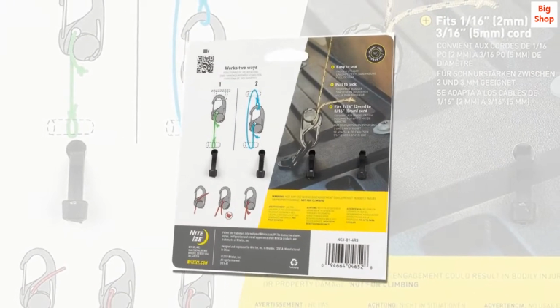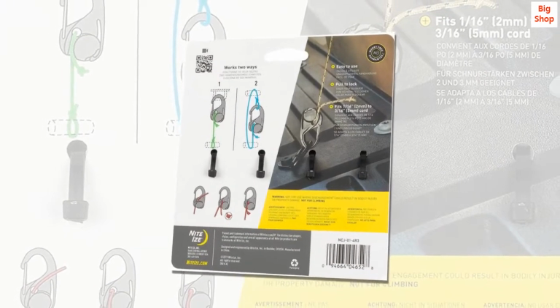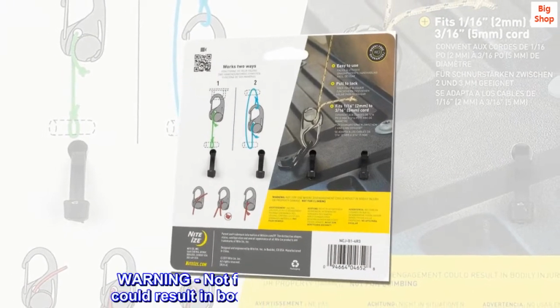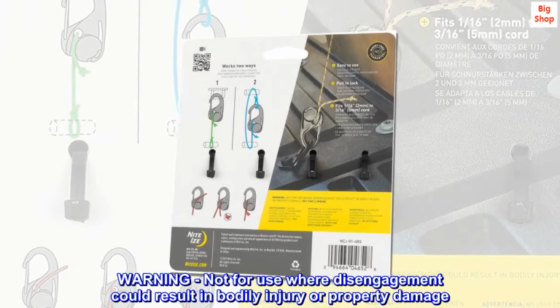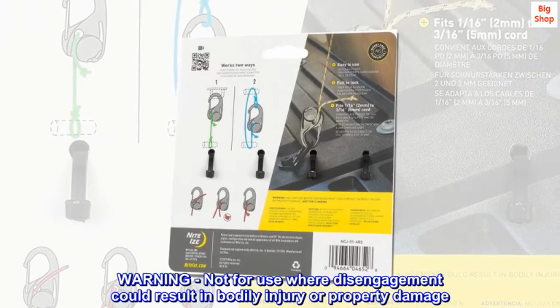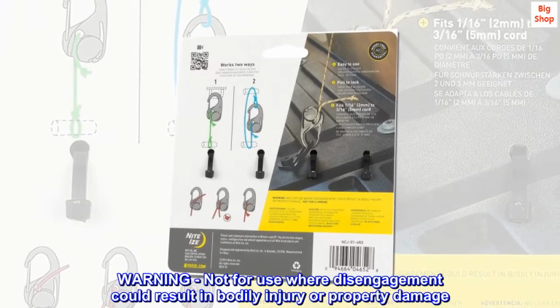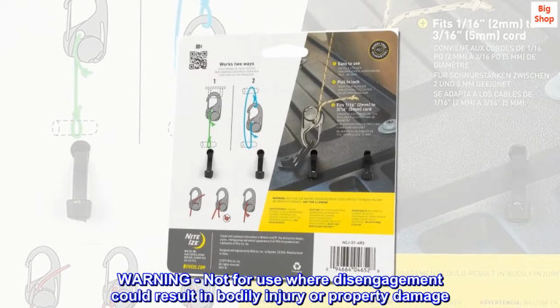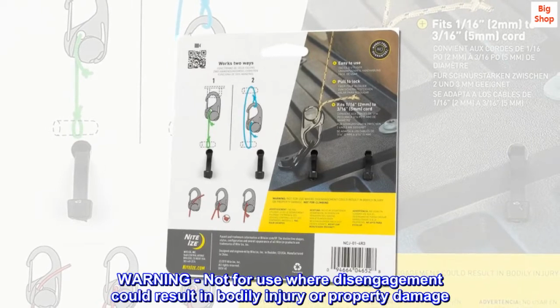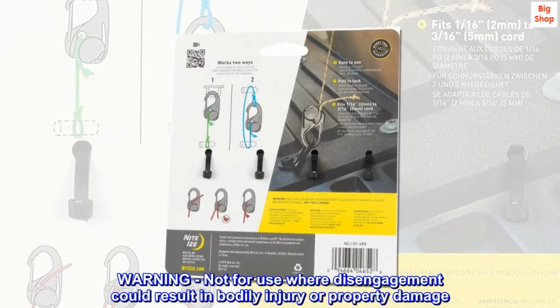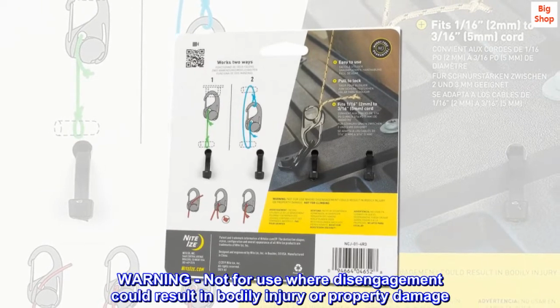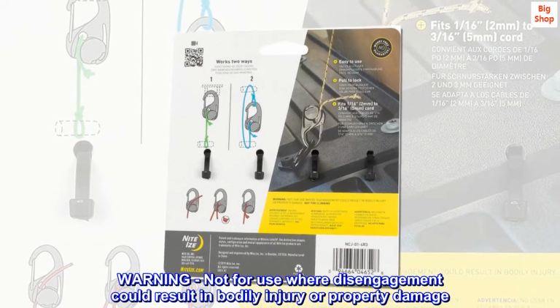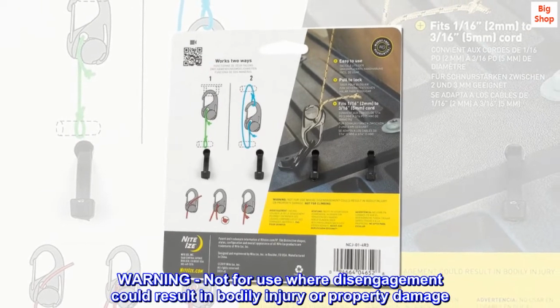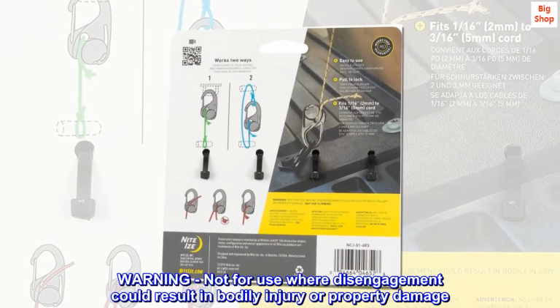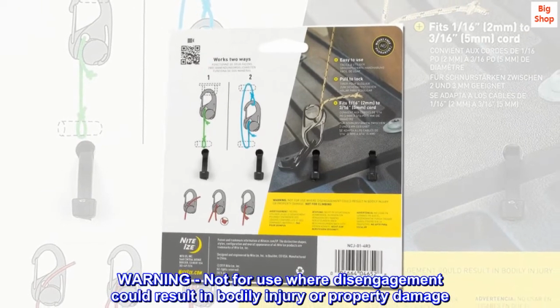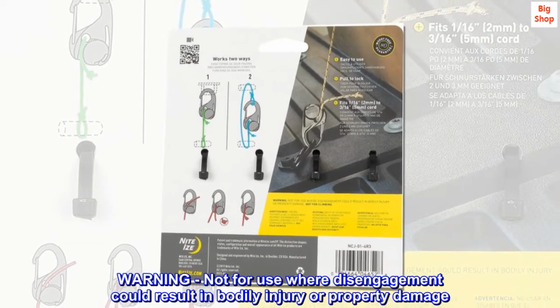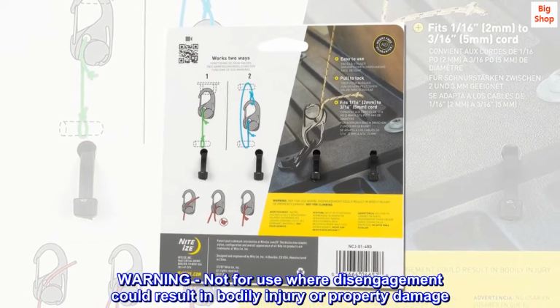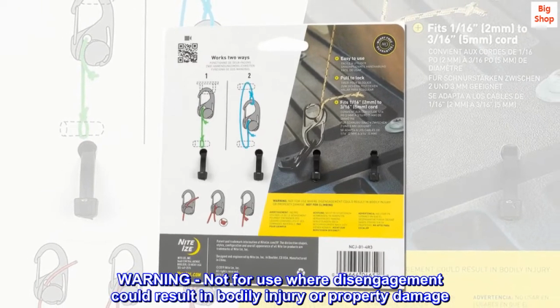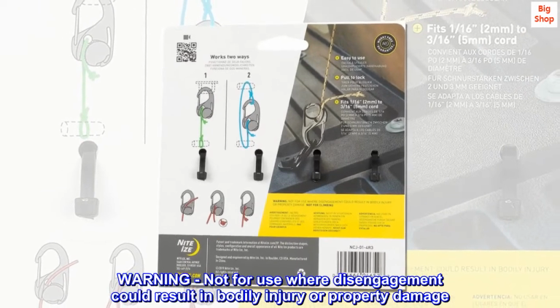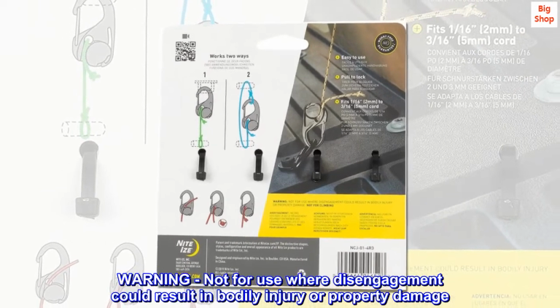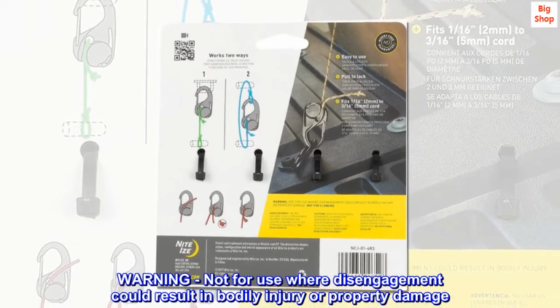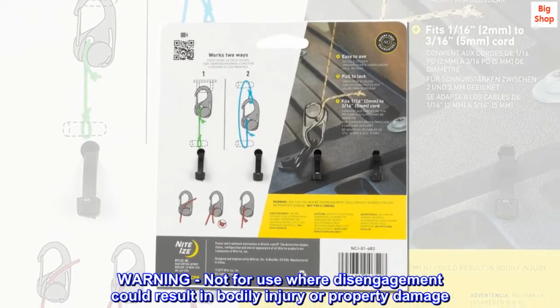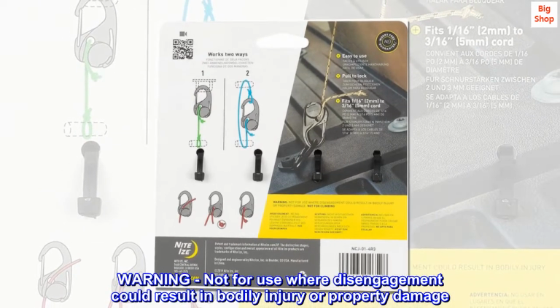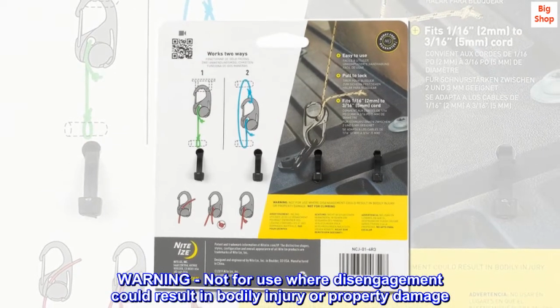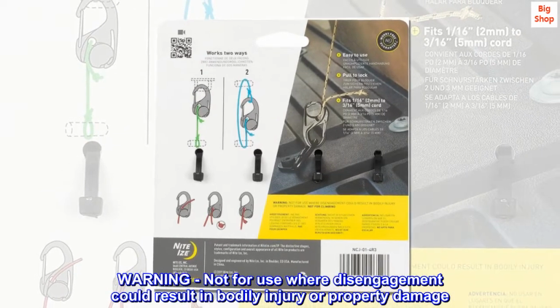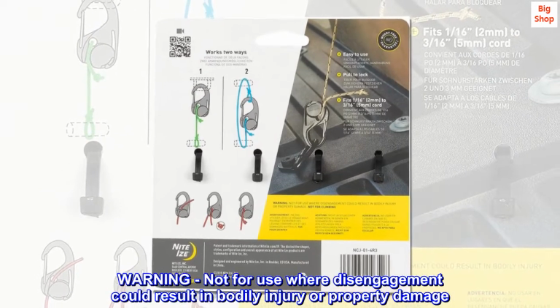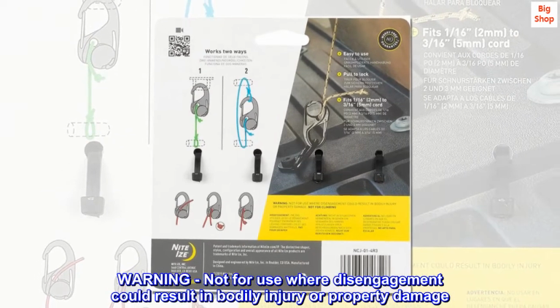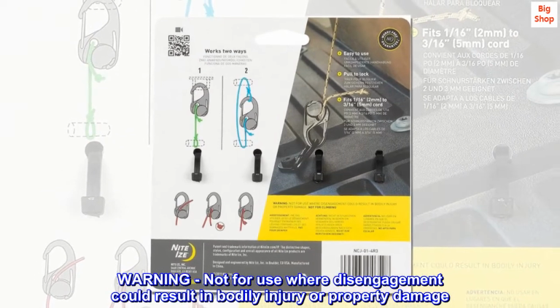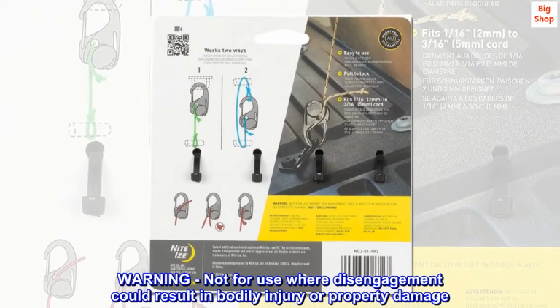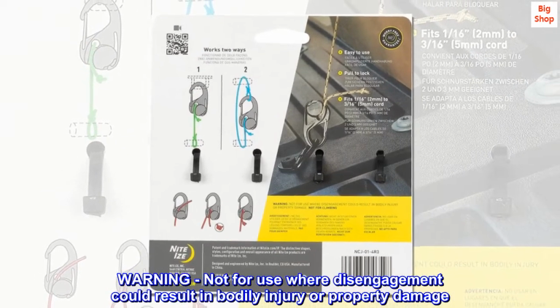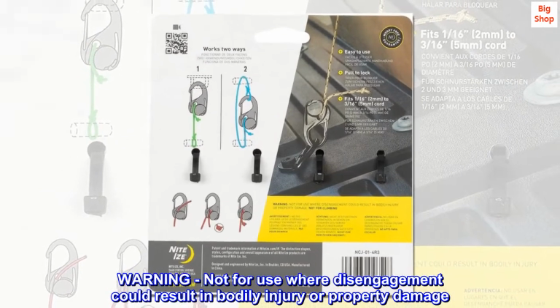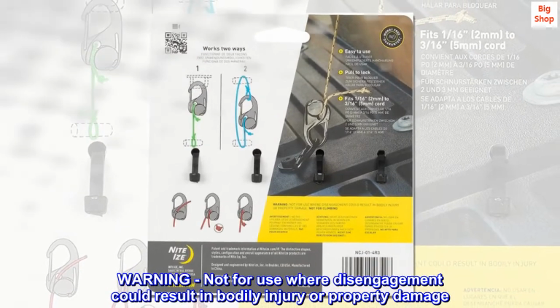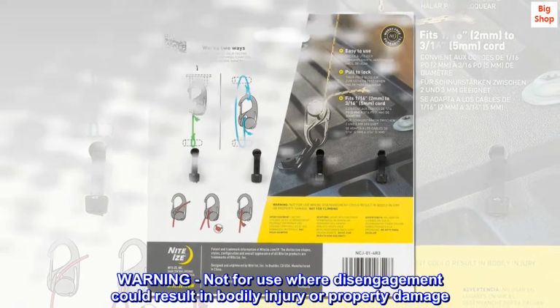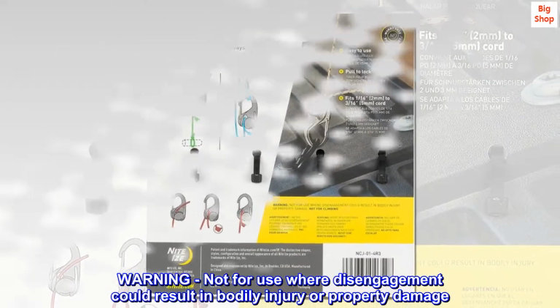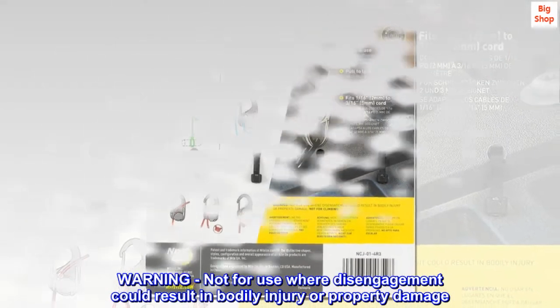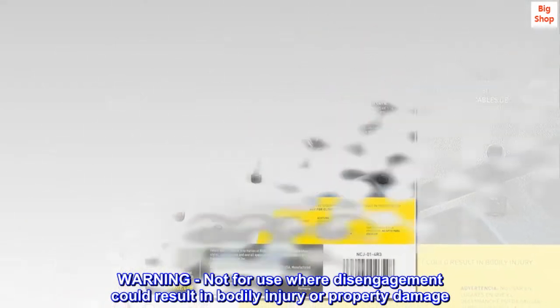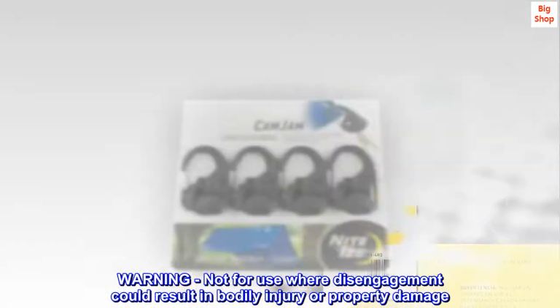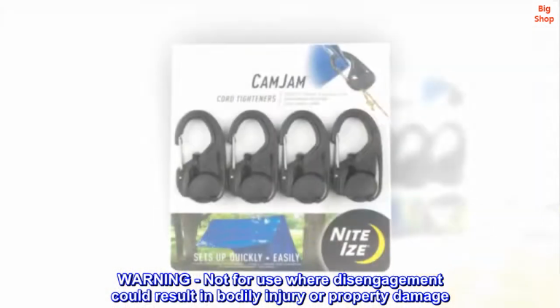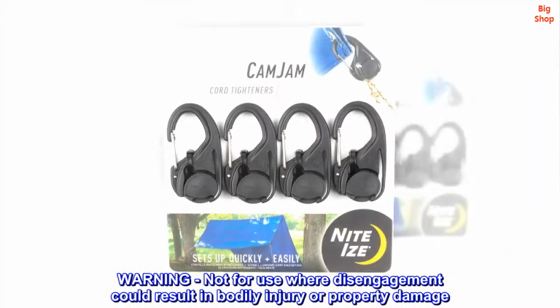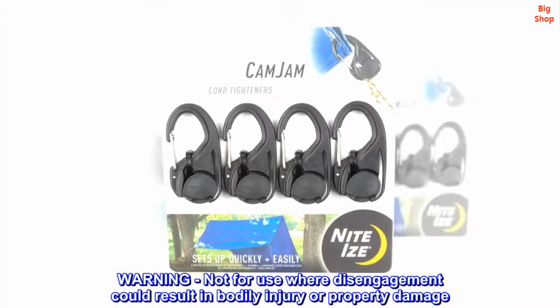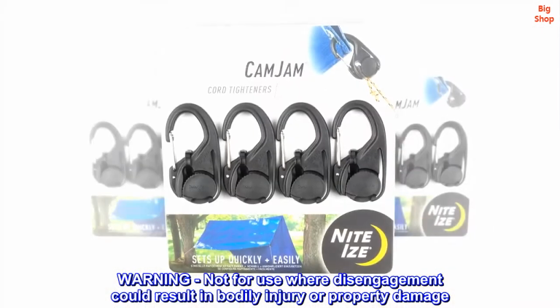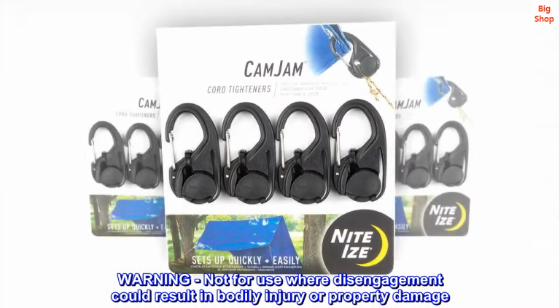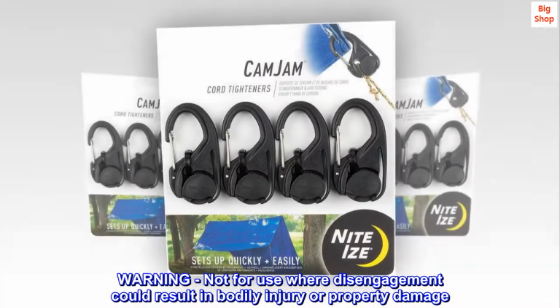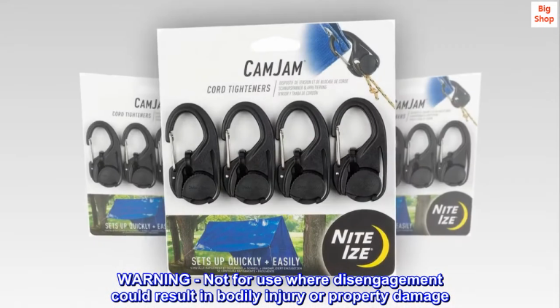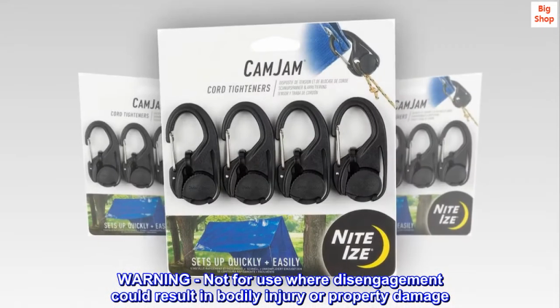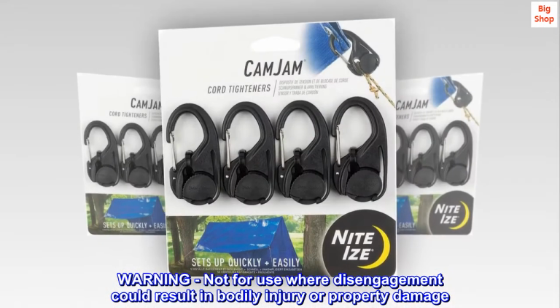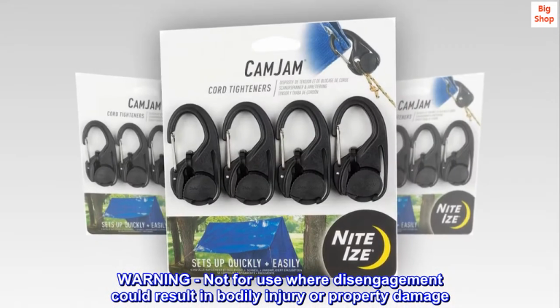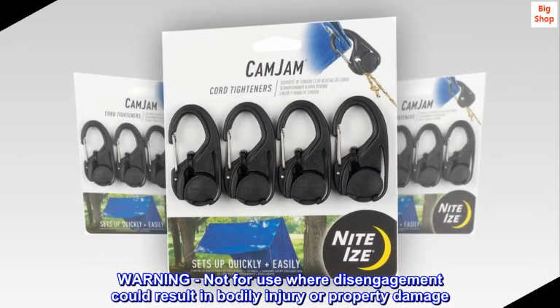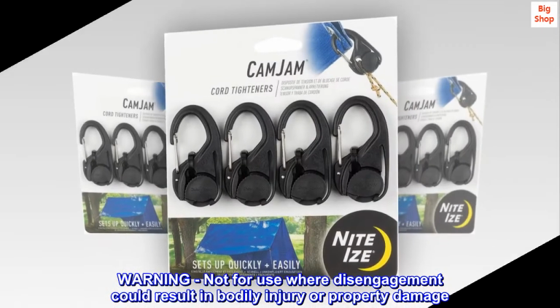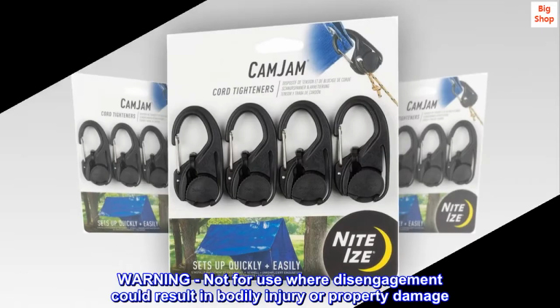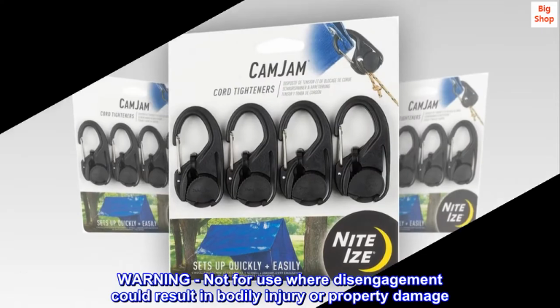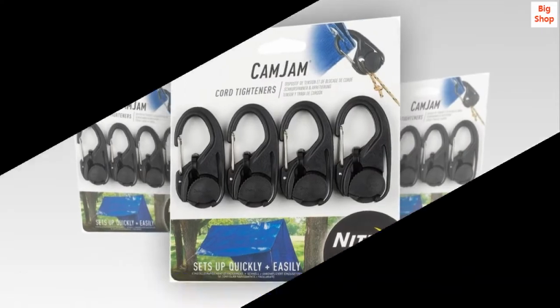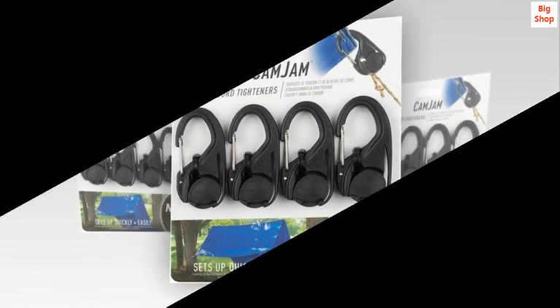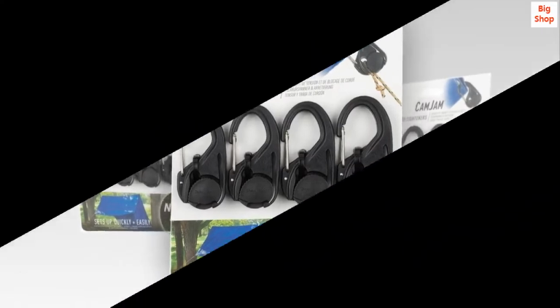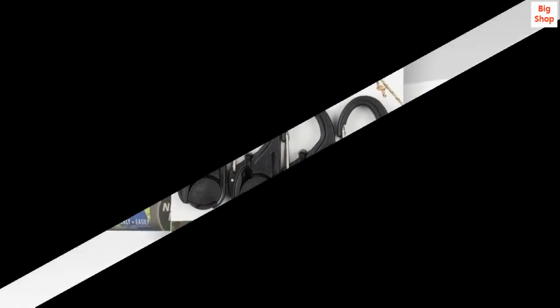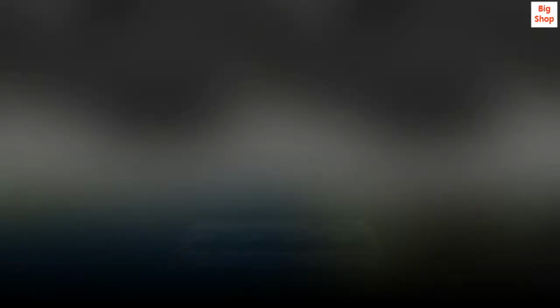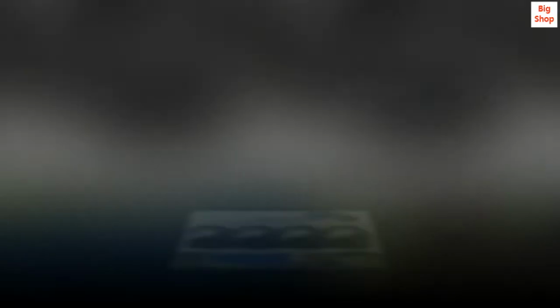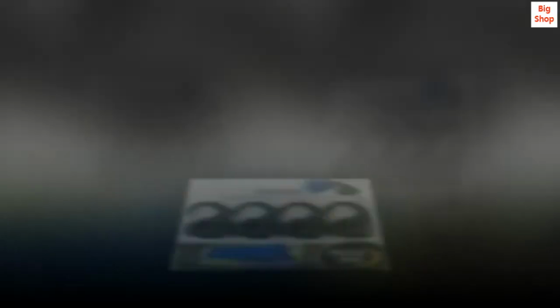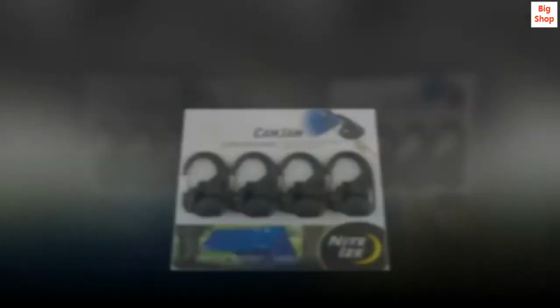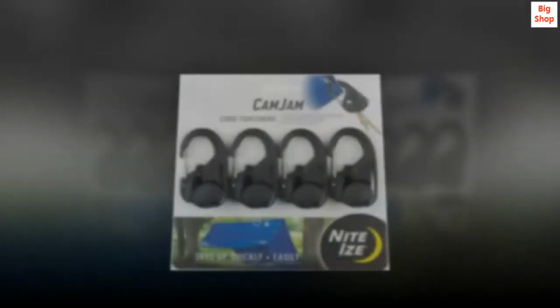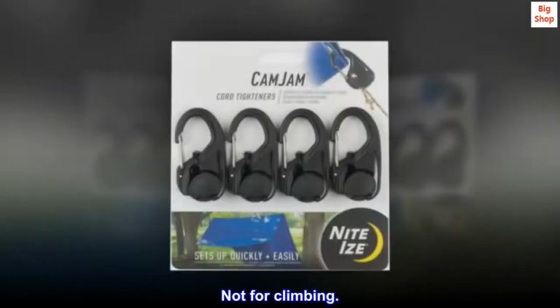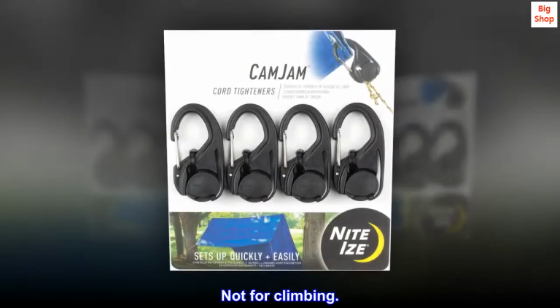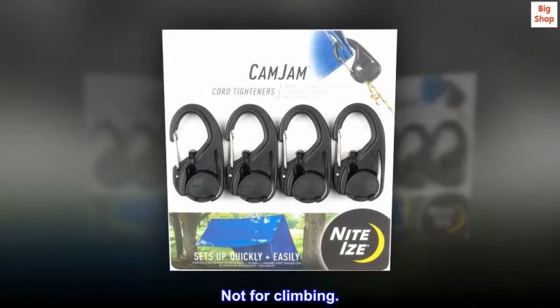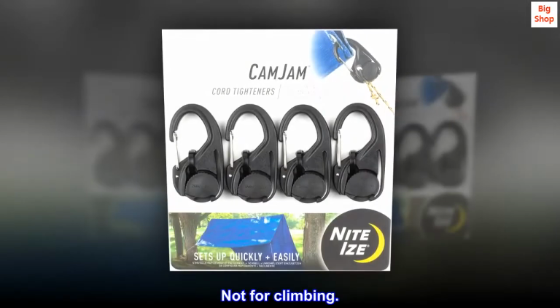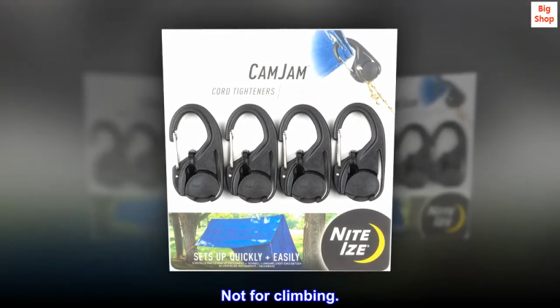Warning: not for use where disengagement could result in bodily injury or property damage. Not for climbing.